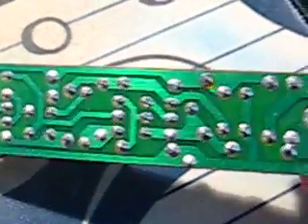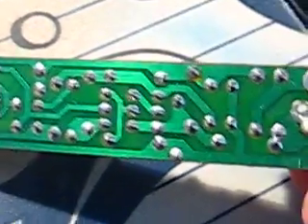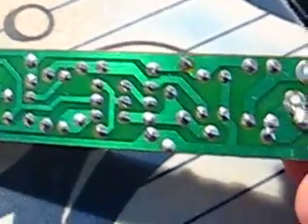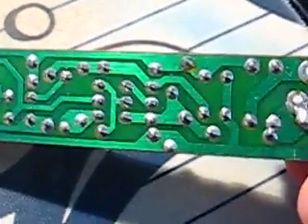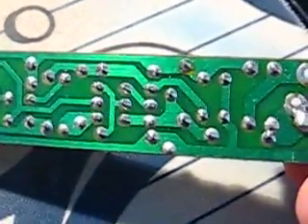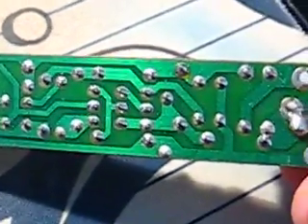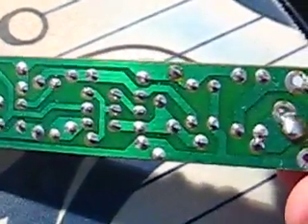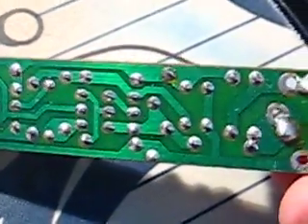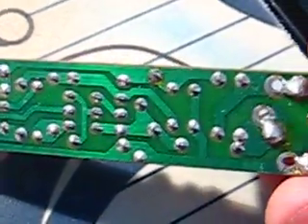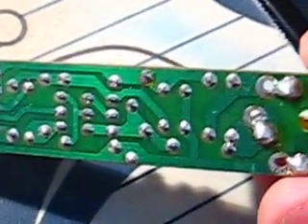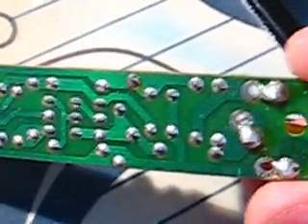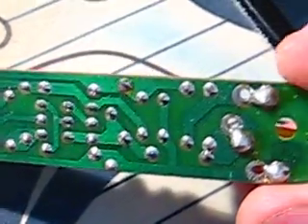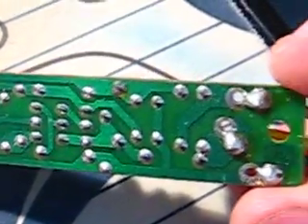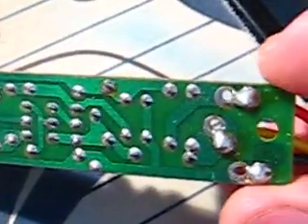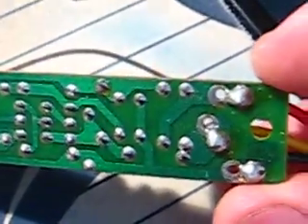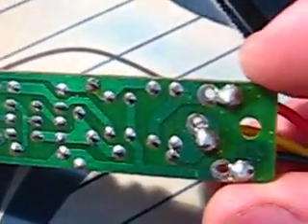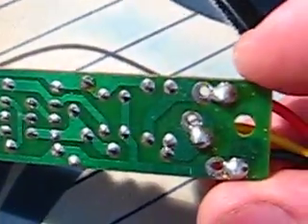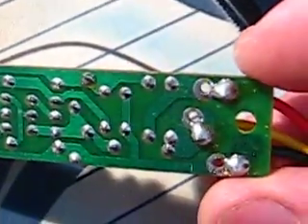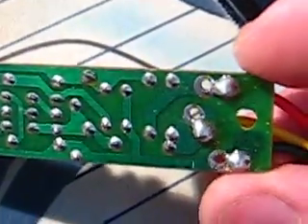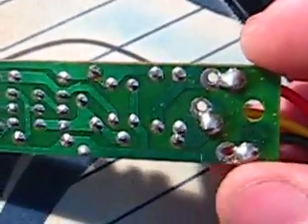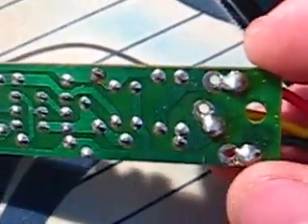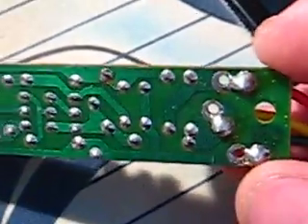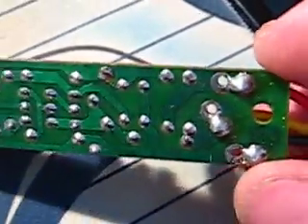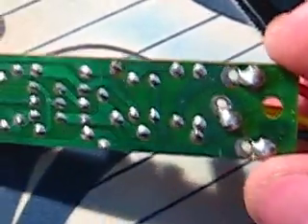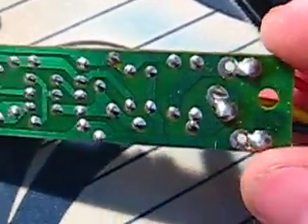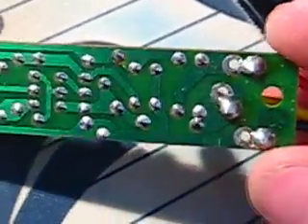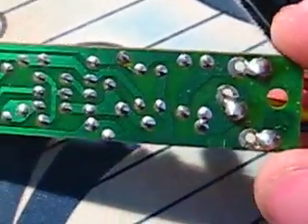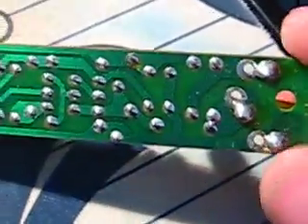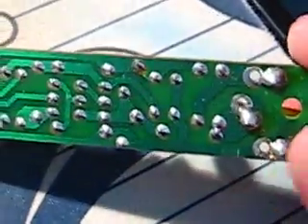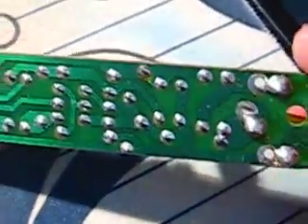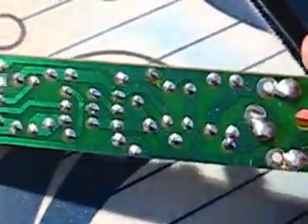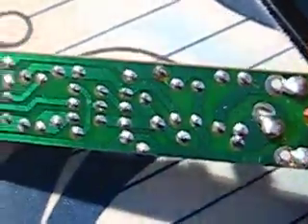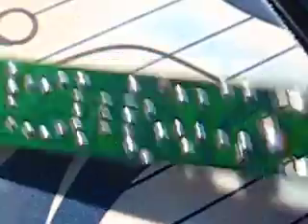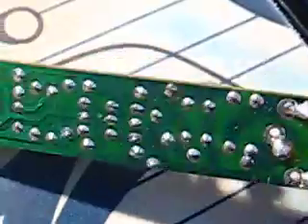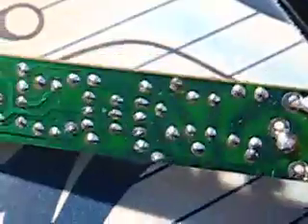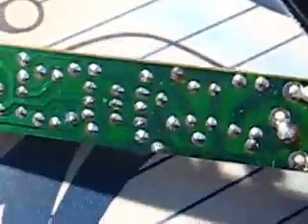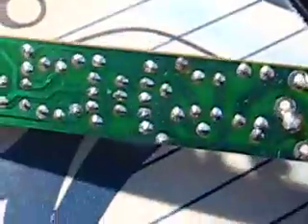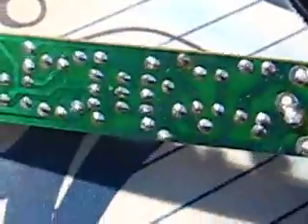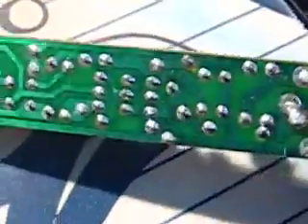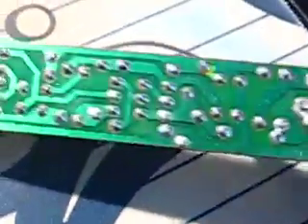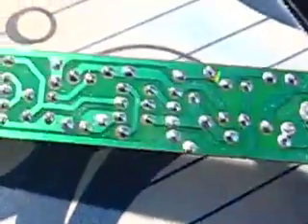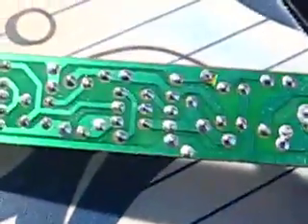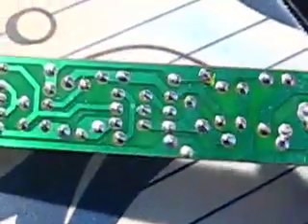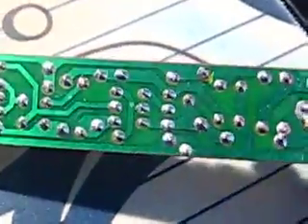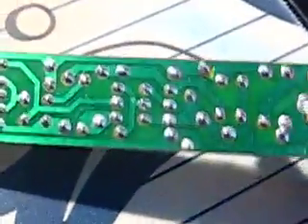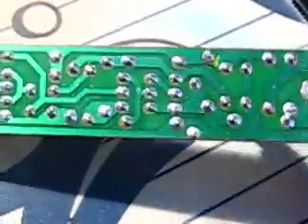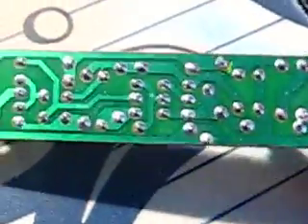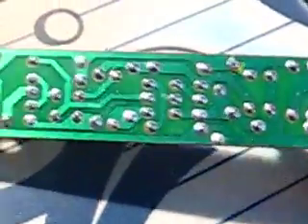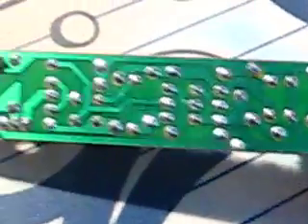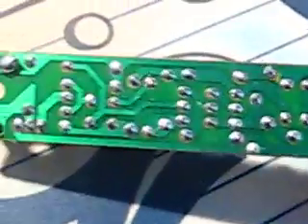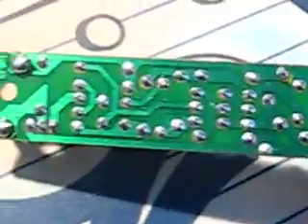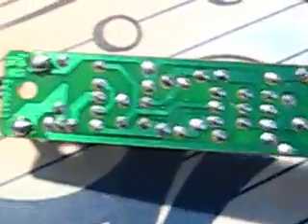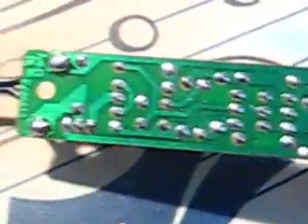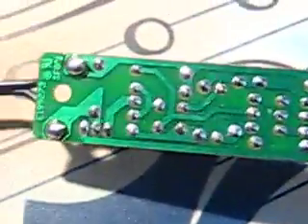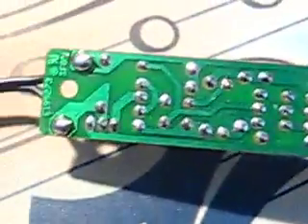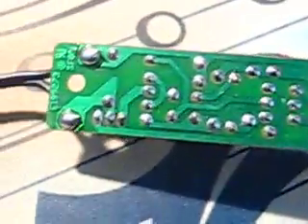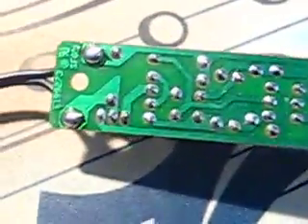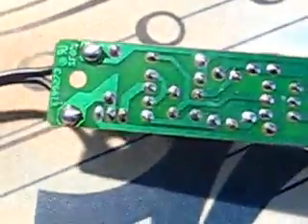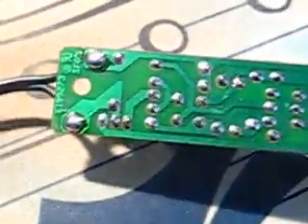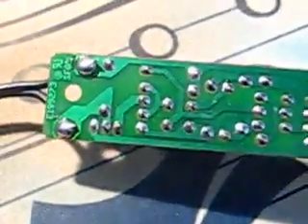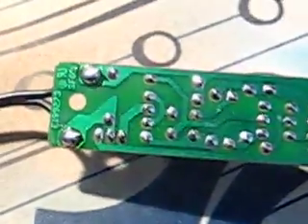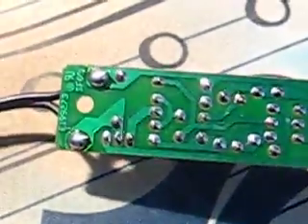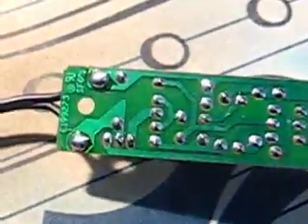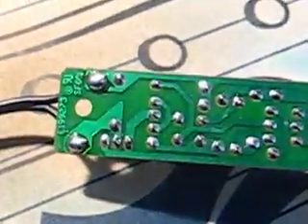I'll let you look at the circuit board so maybe you can tell me where I should solder to hook my radio into this device.